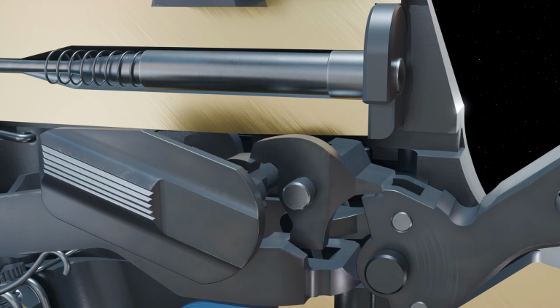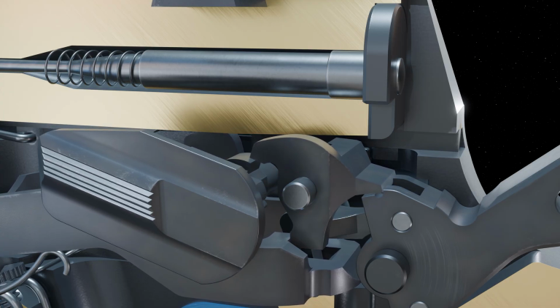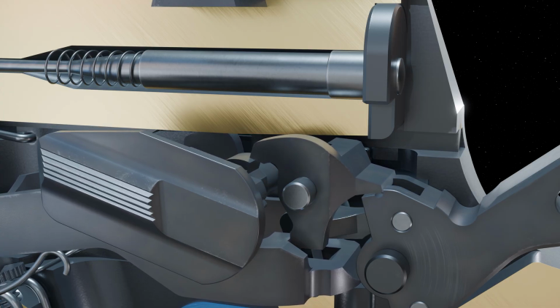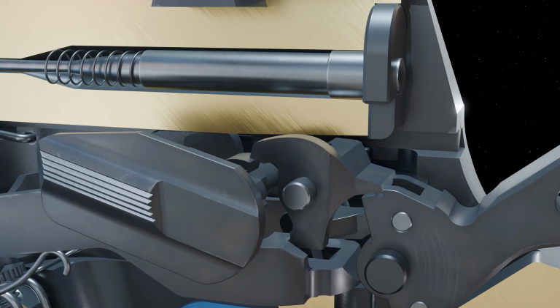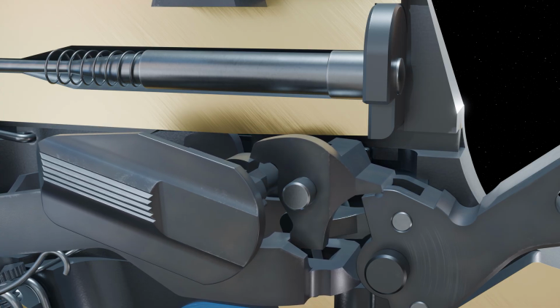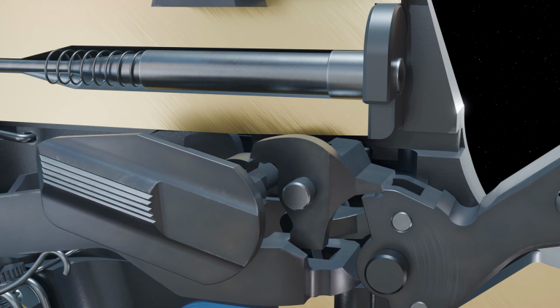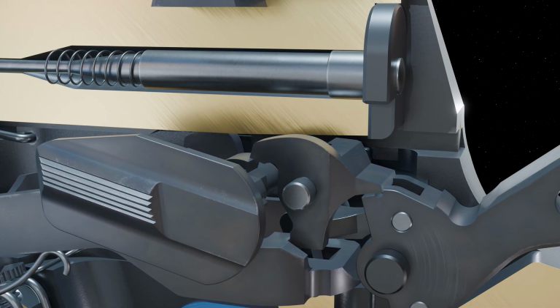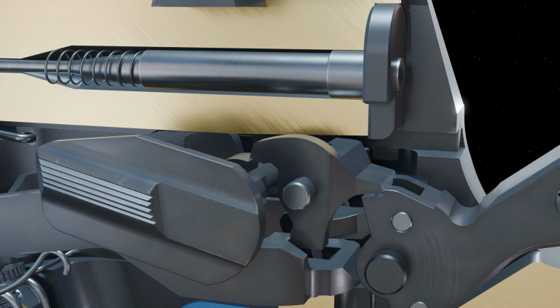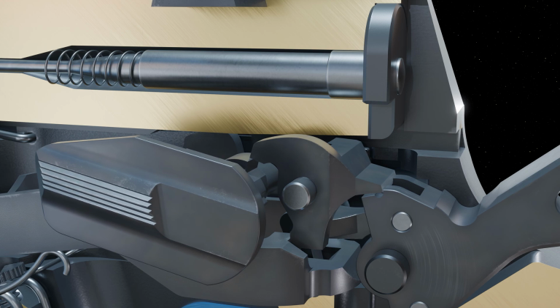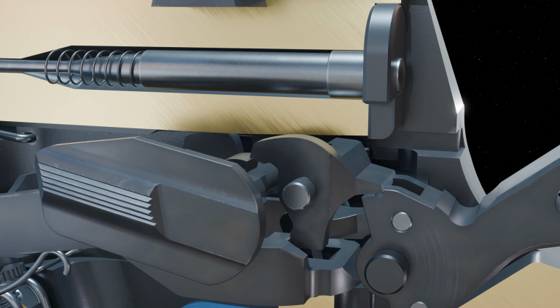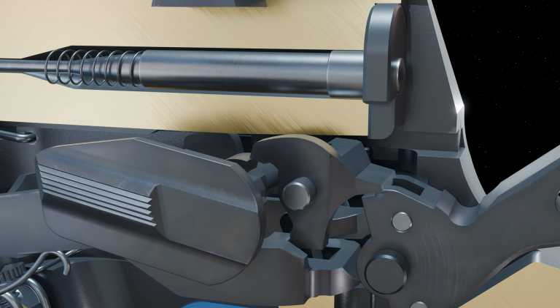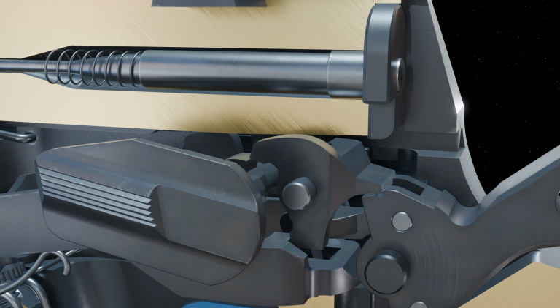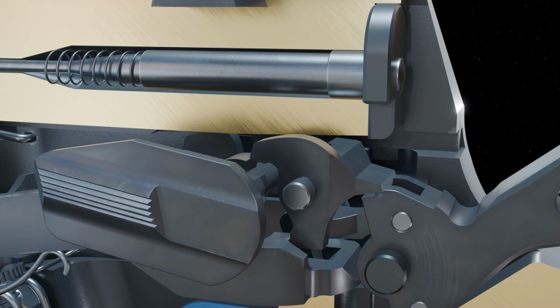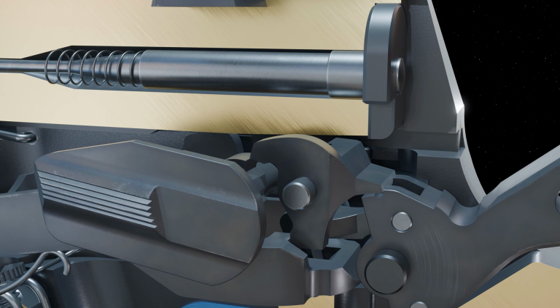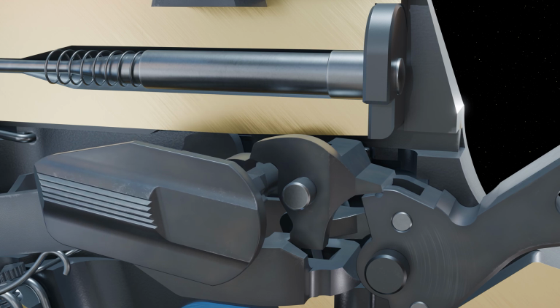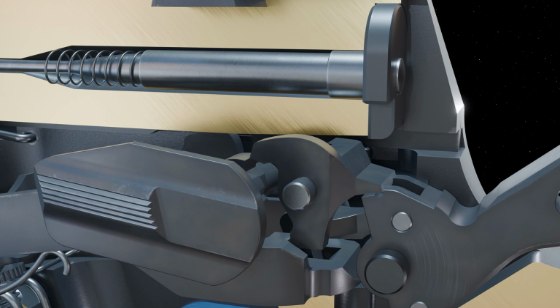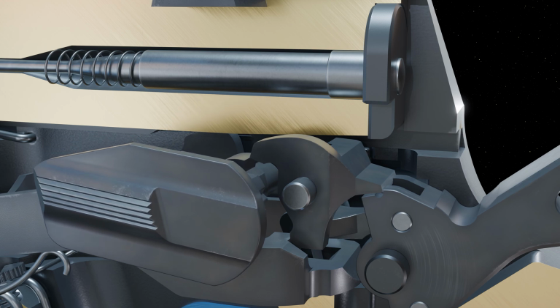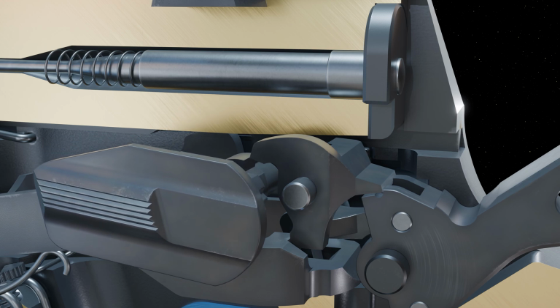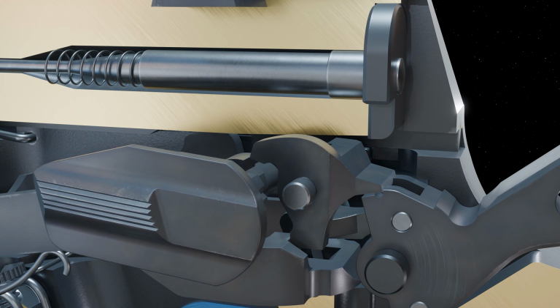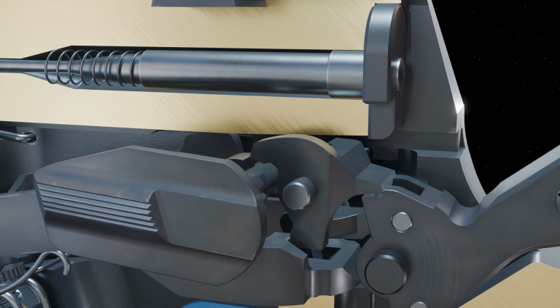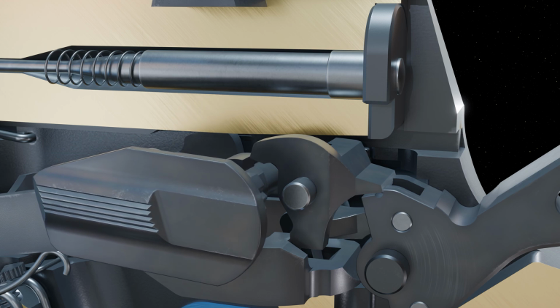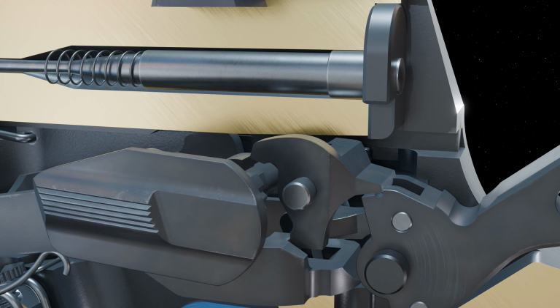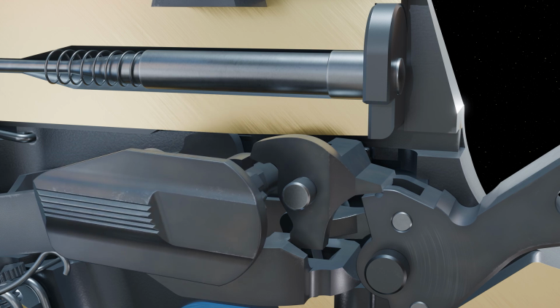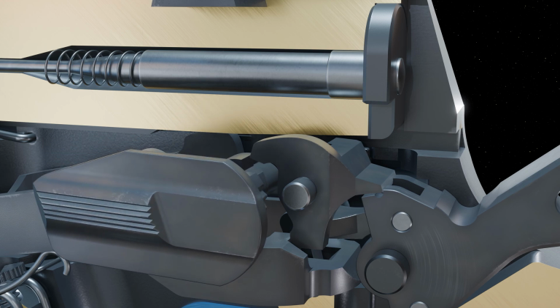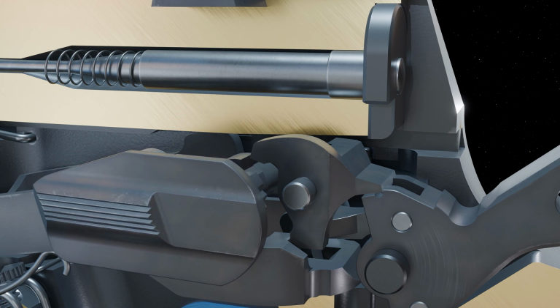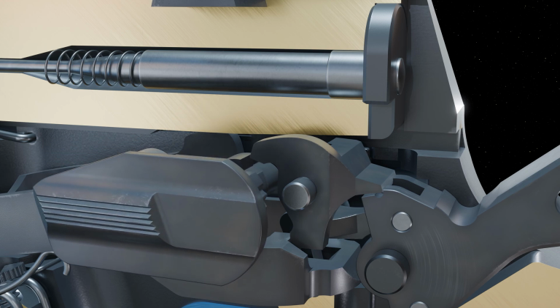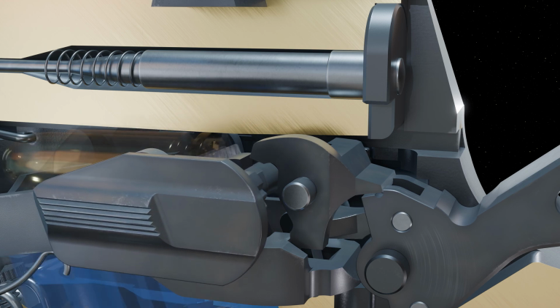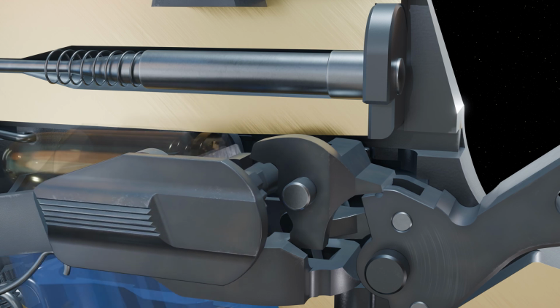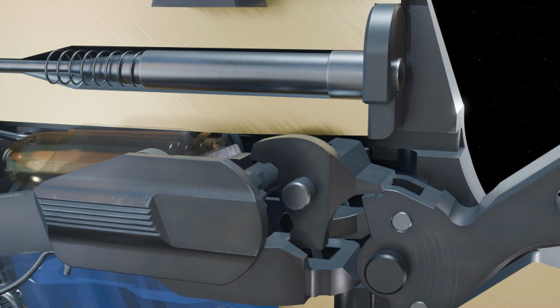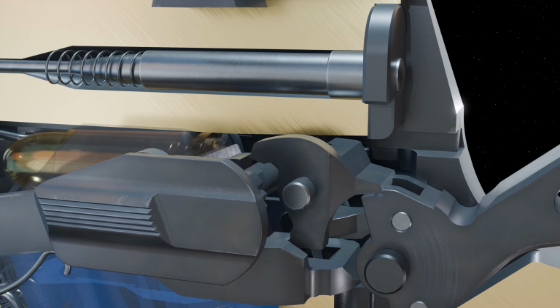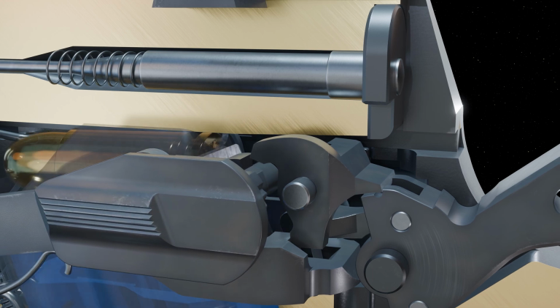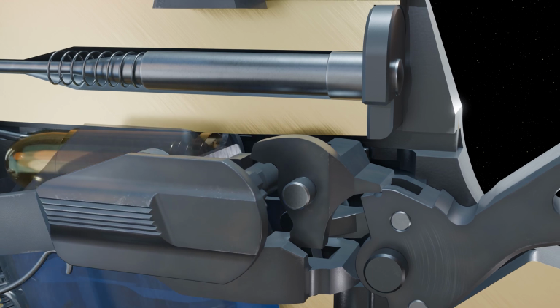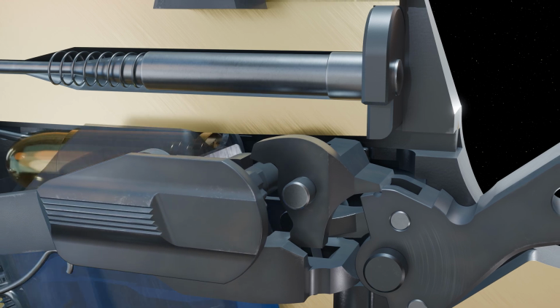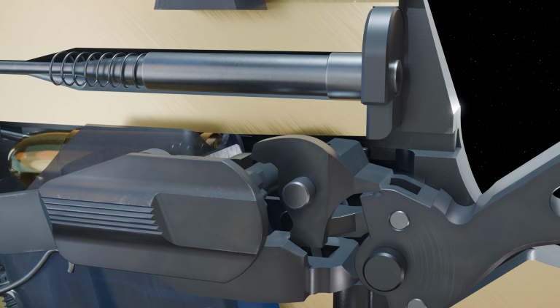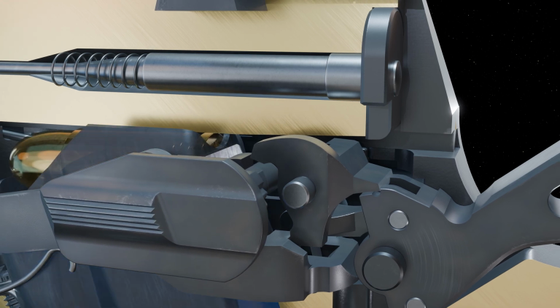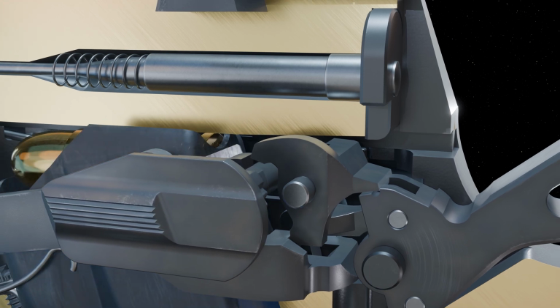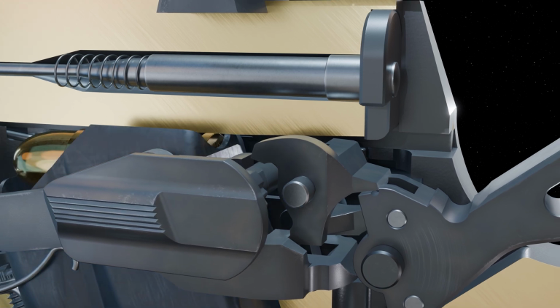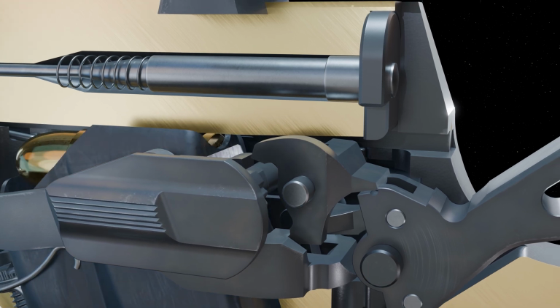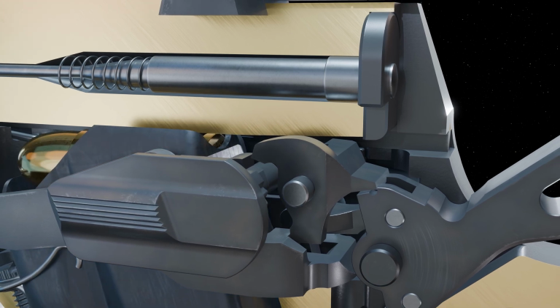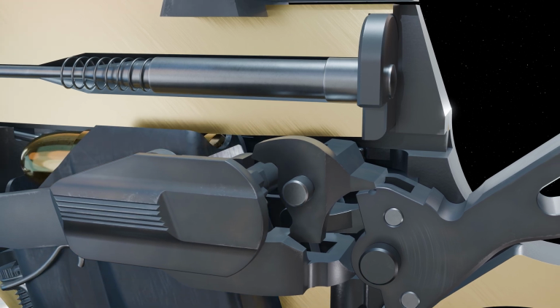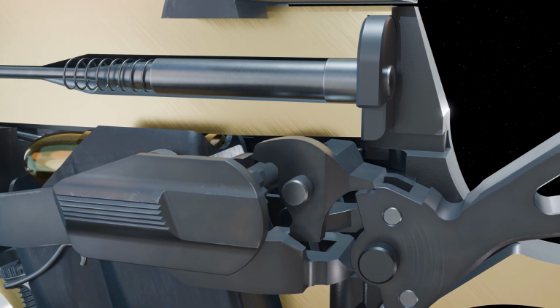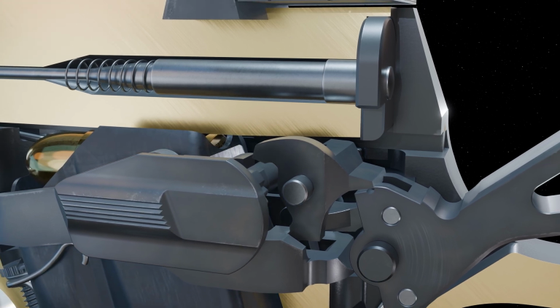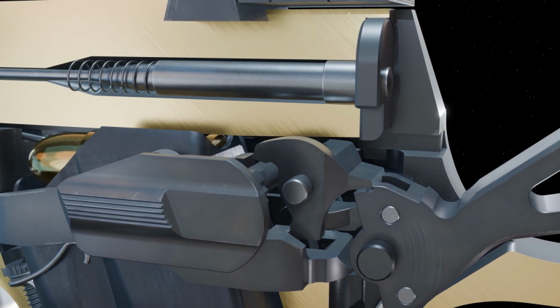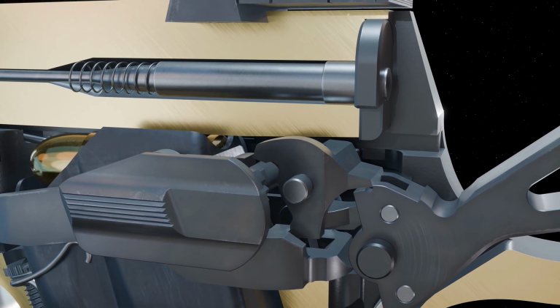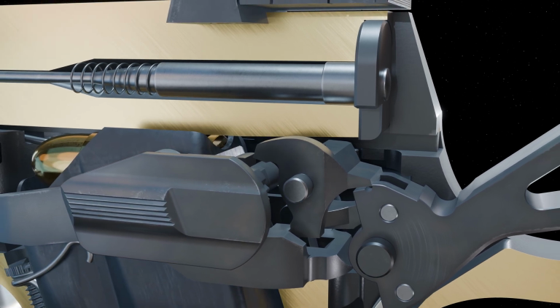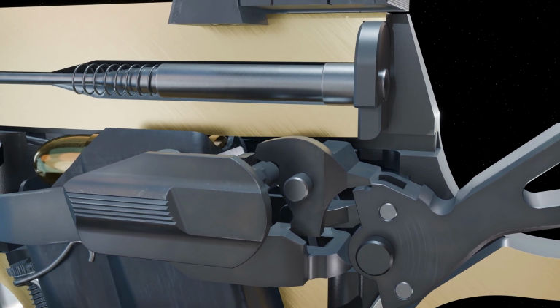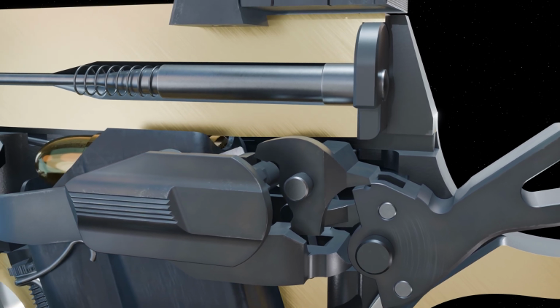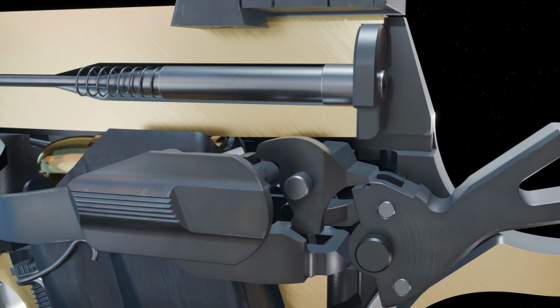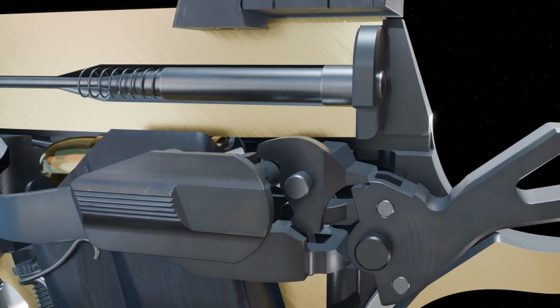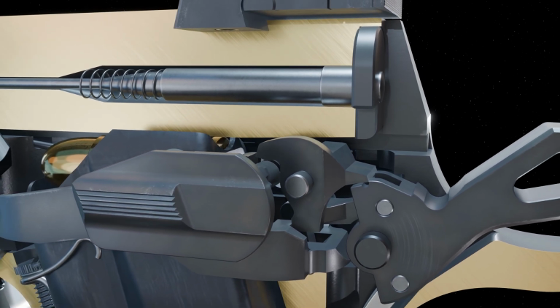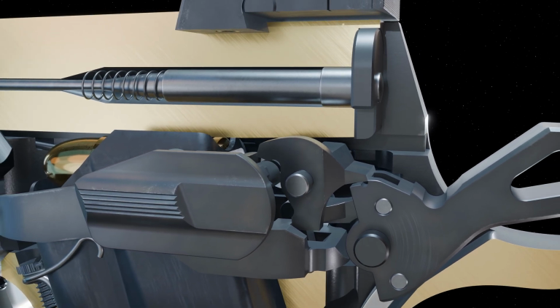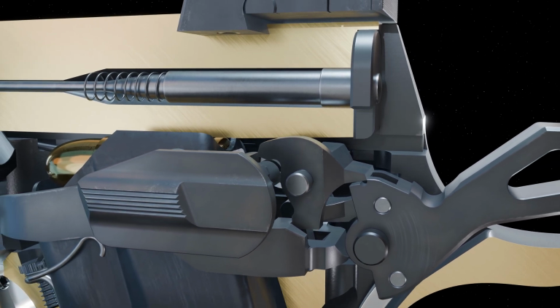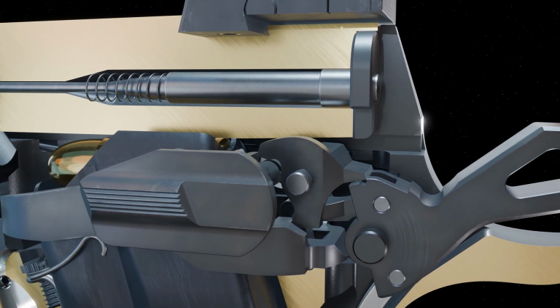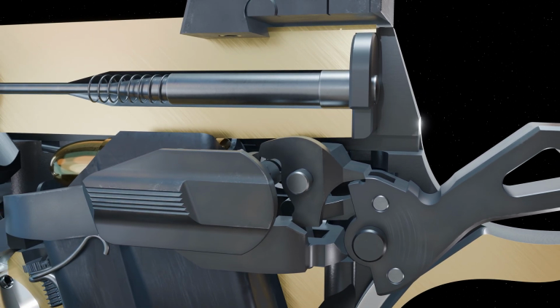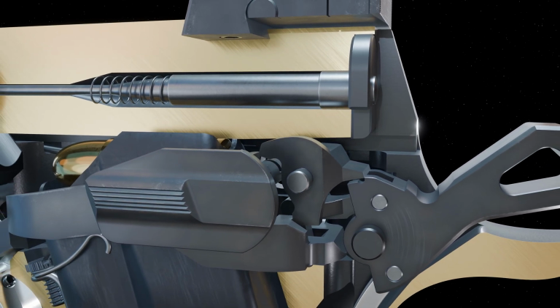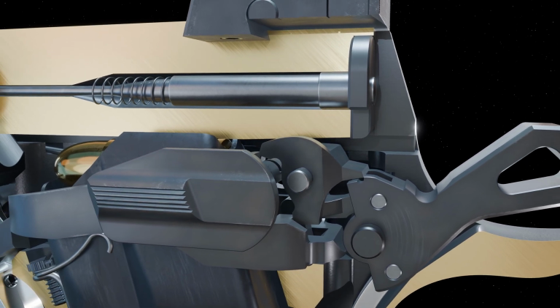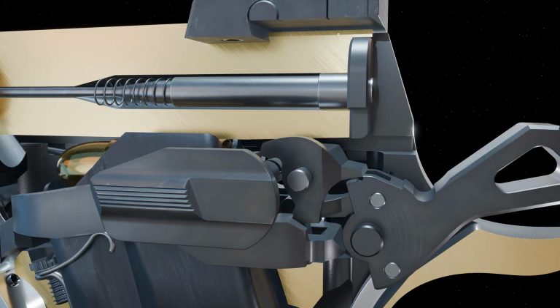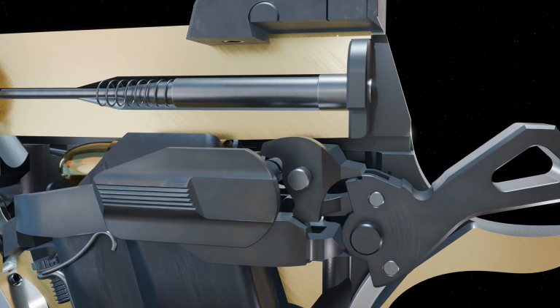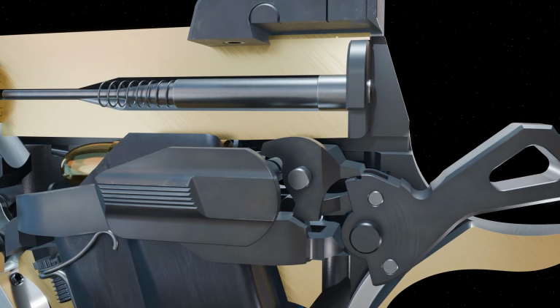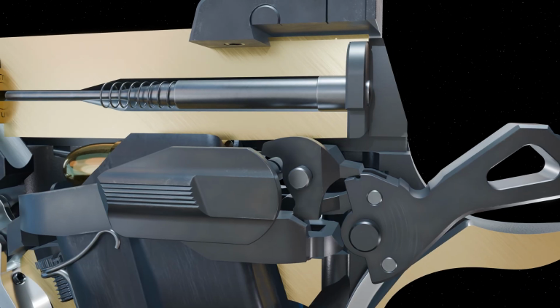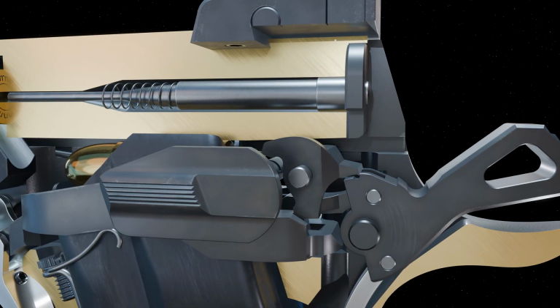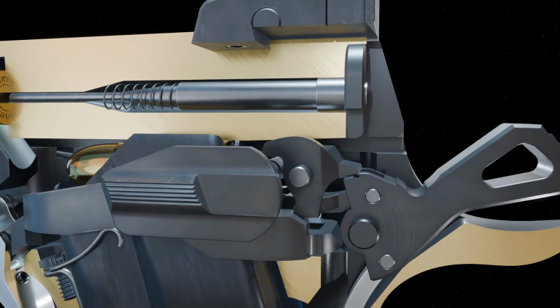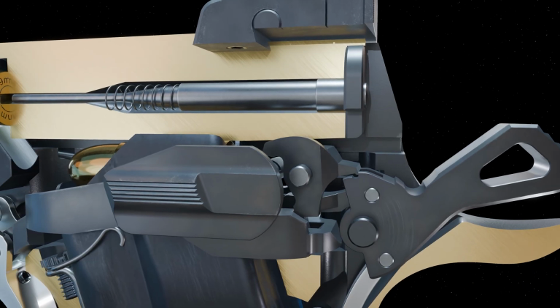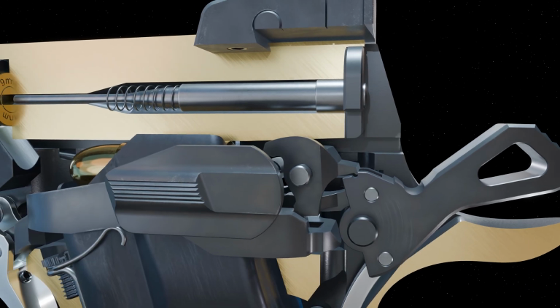With the safety disengaged, the gun is now ready to fire and the sear is once again rotated out of the hammer notches.